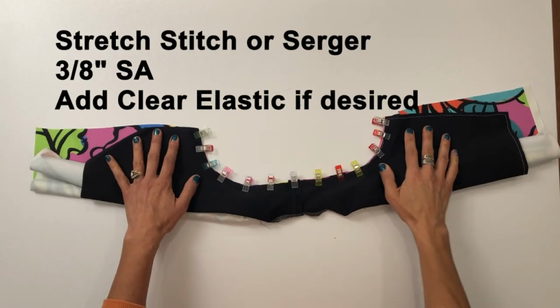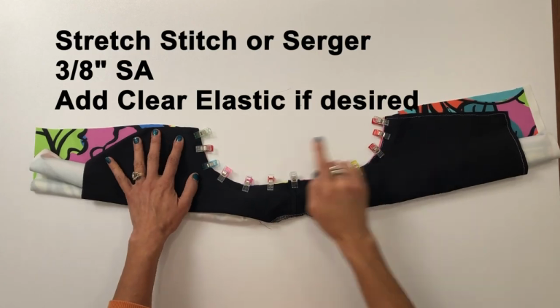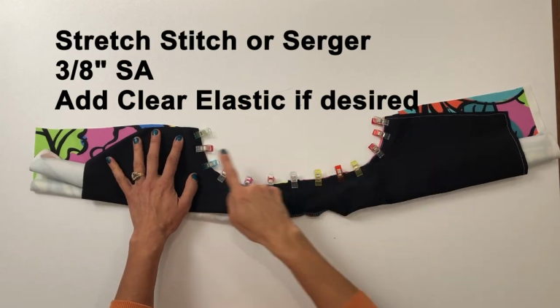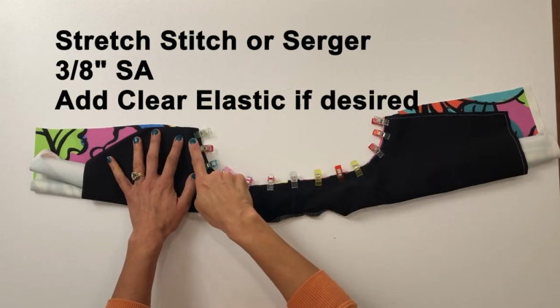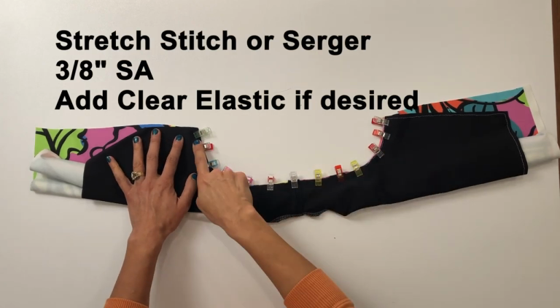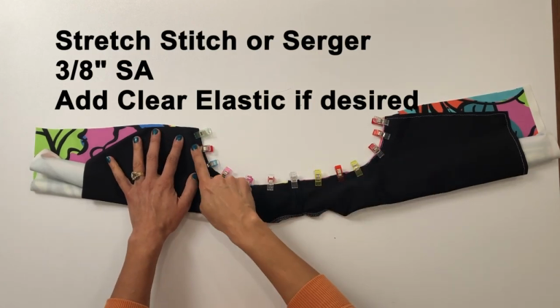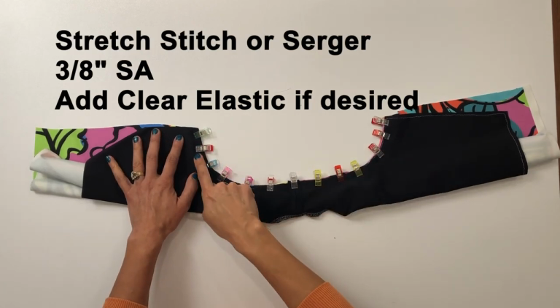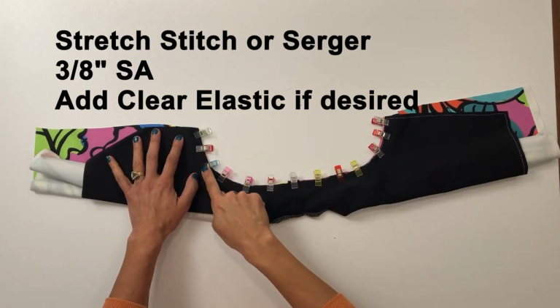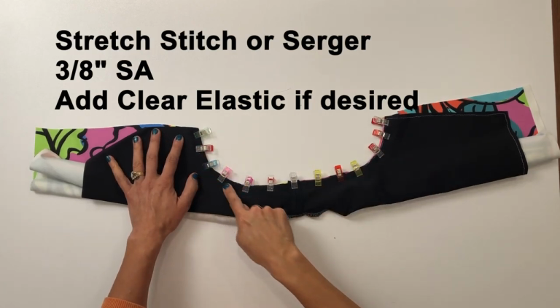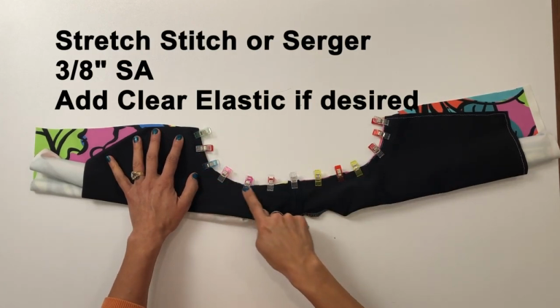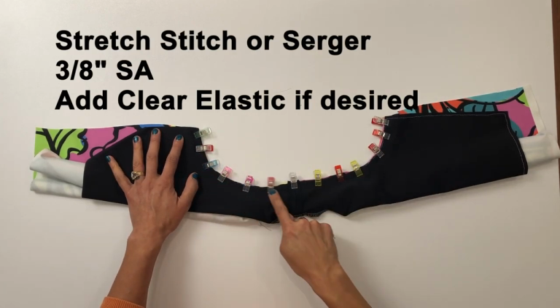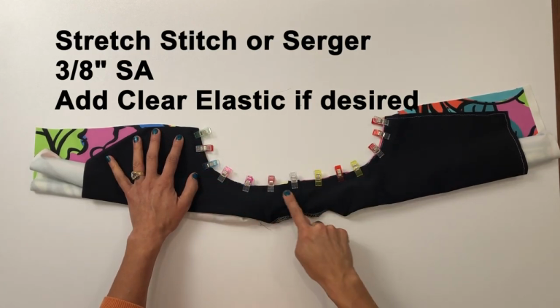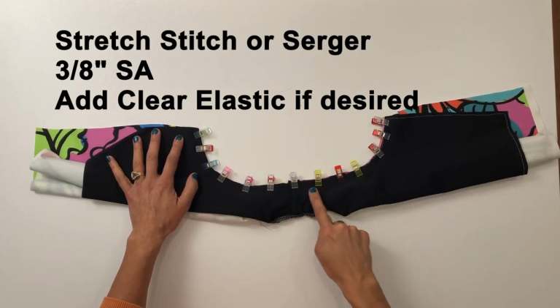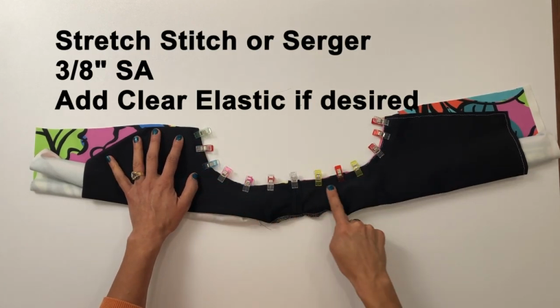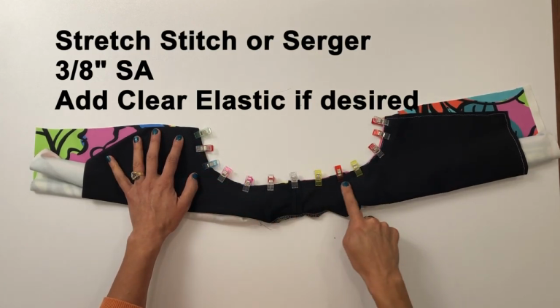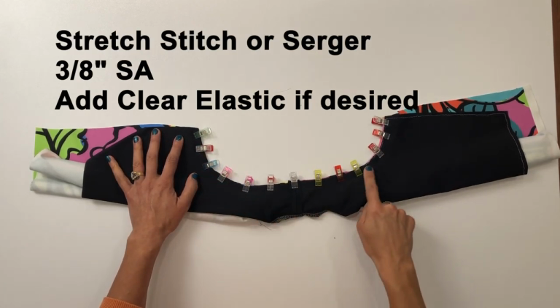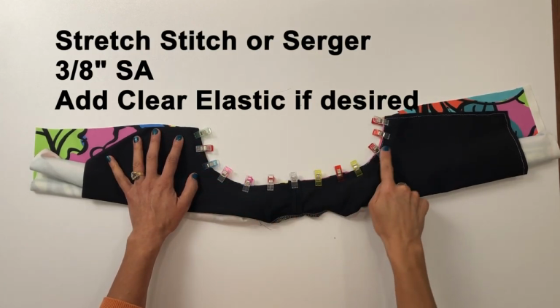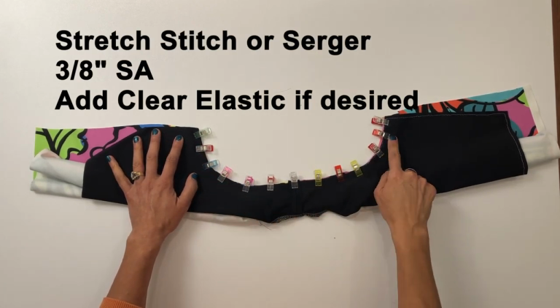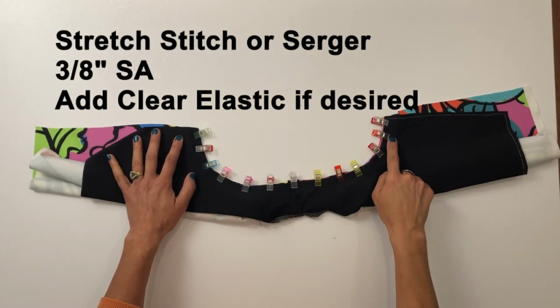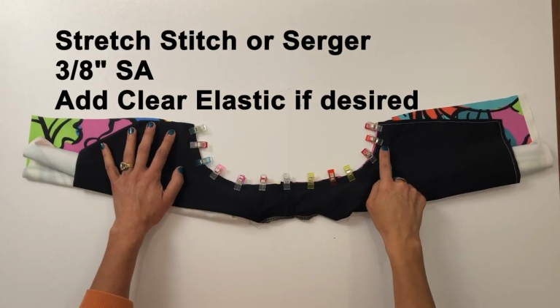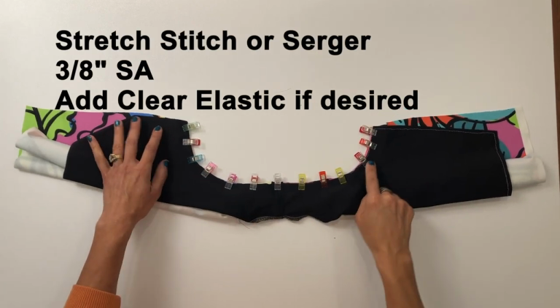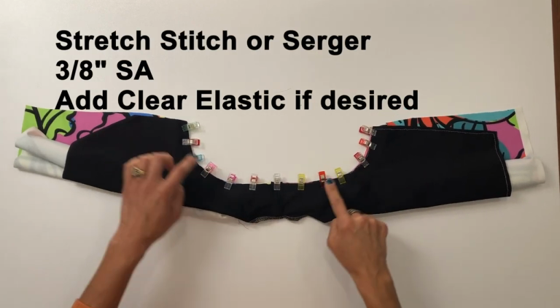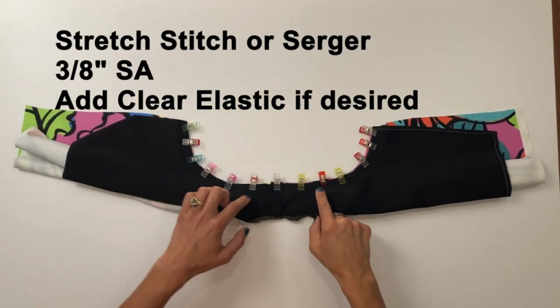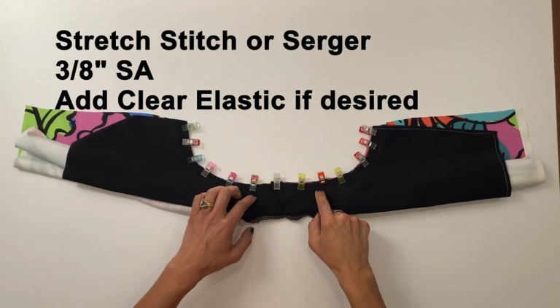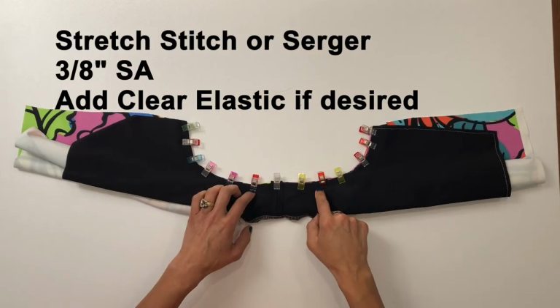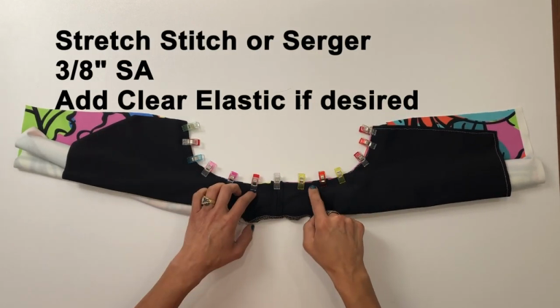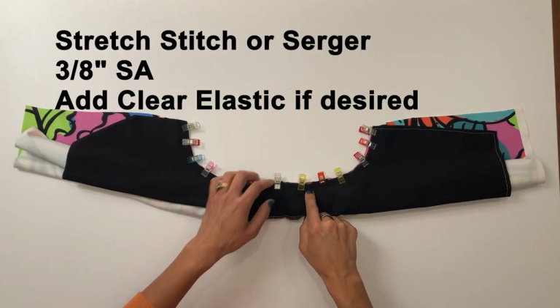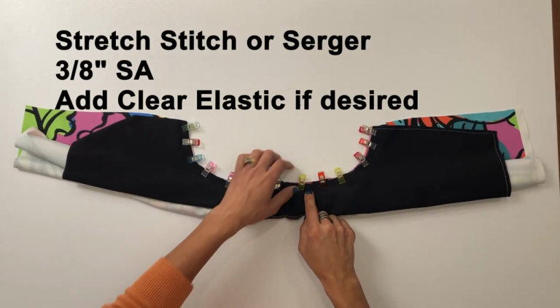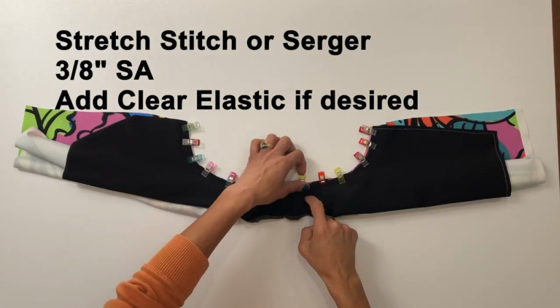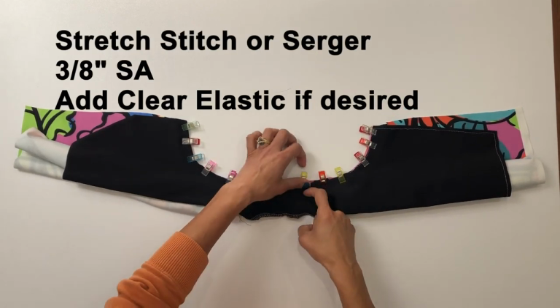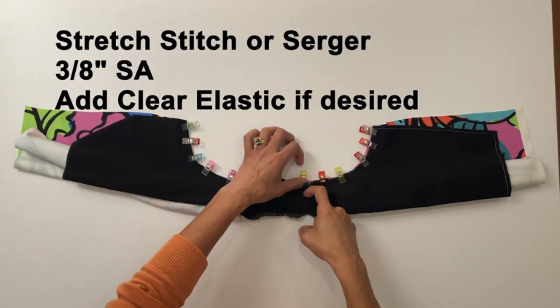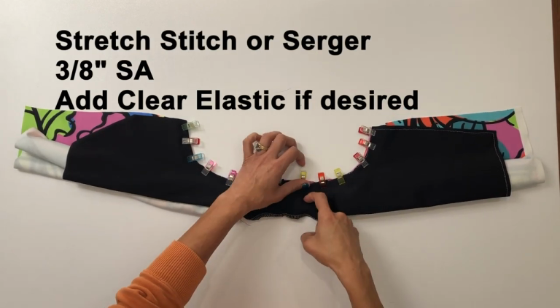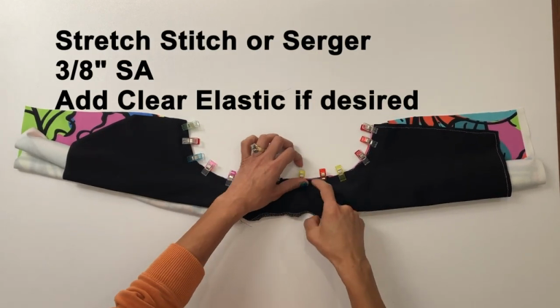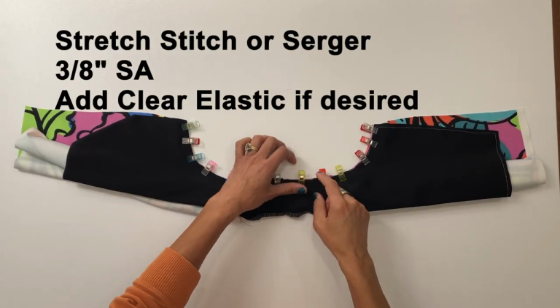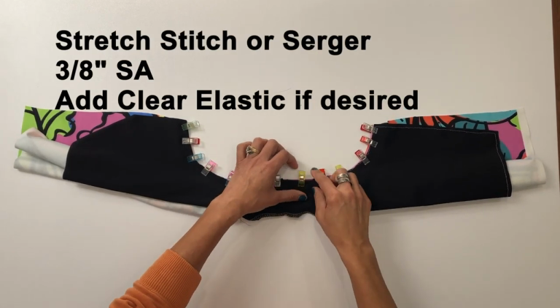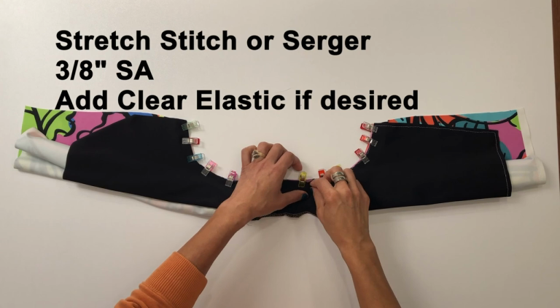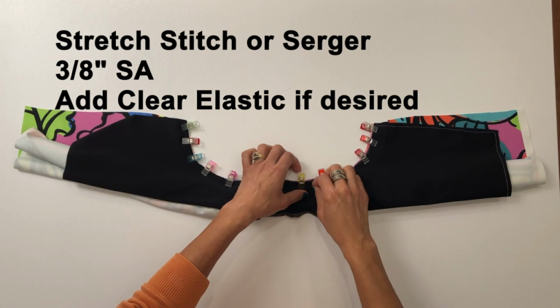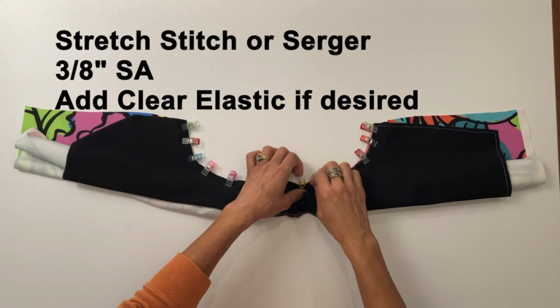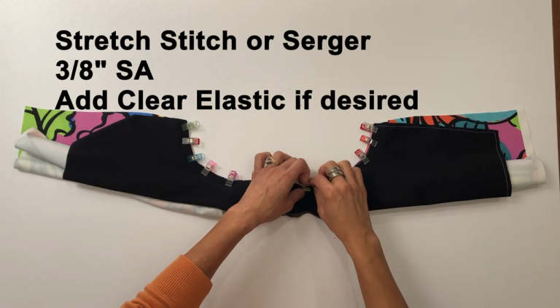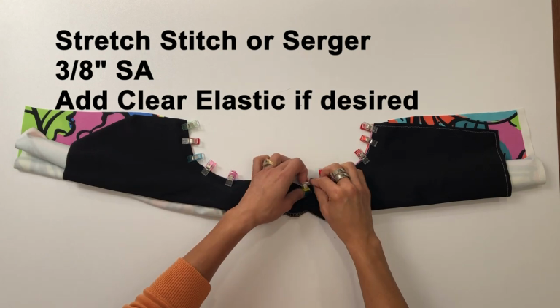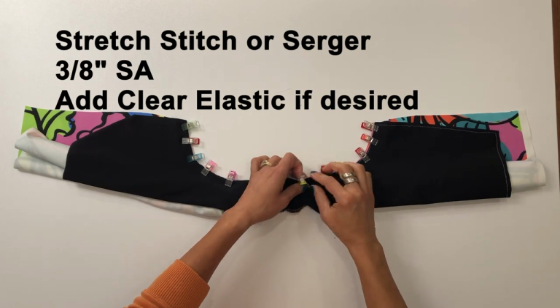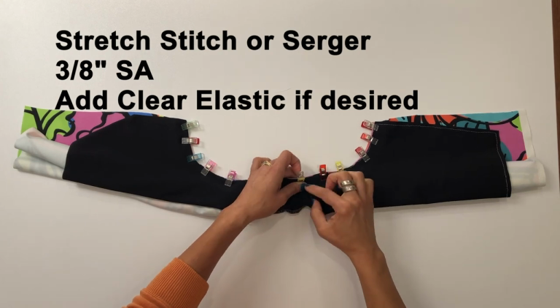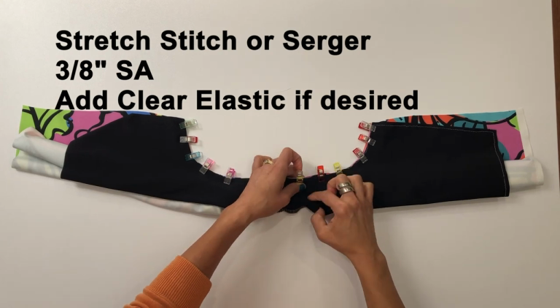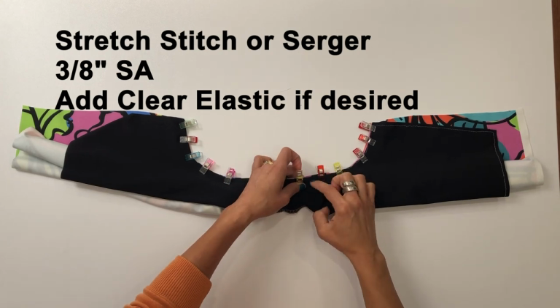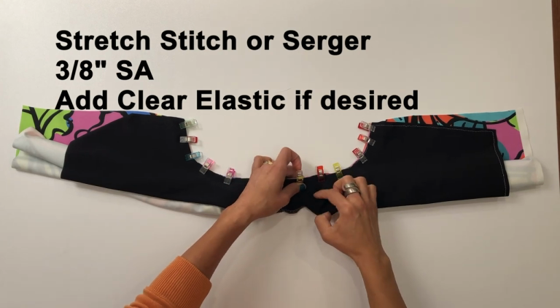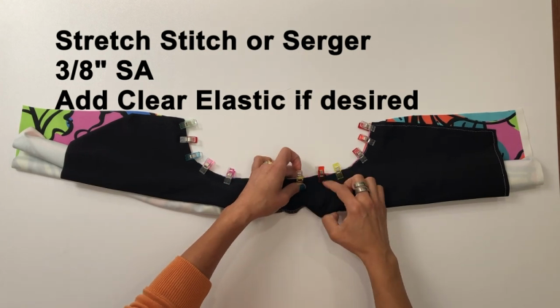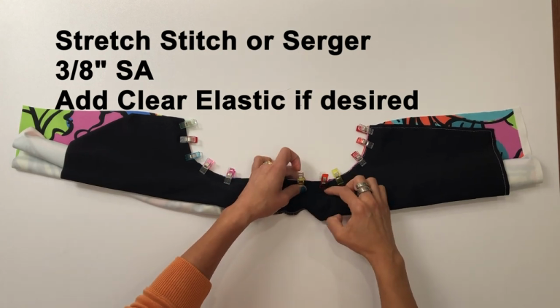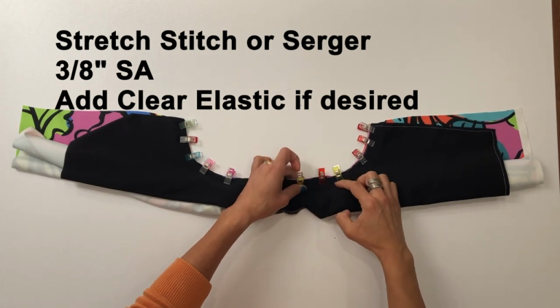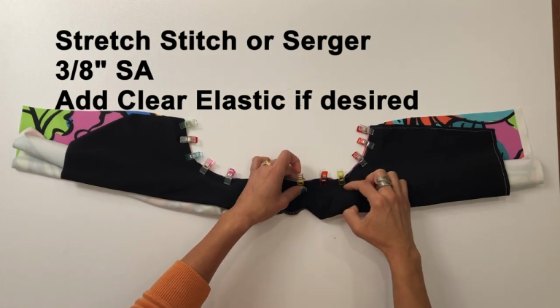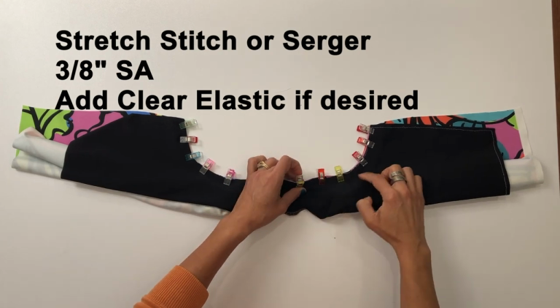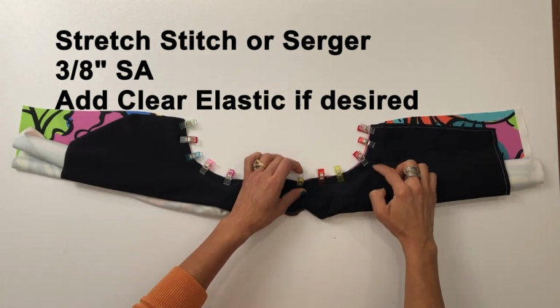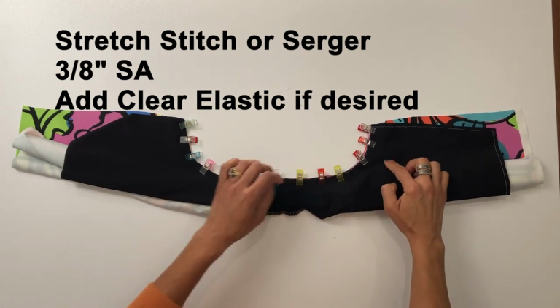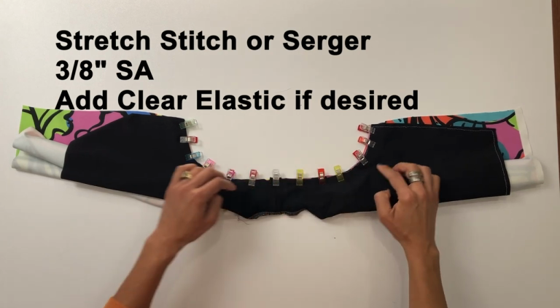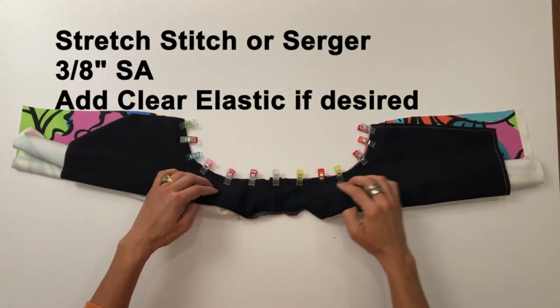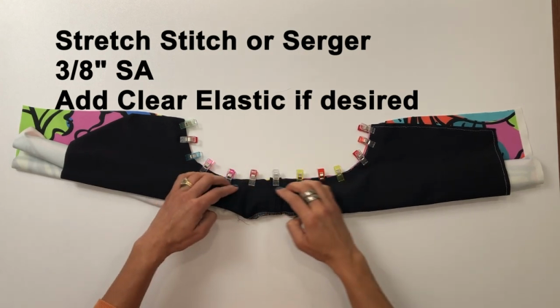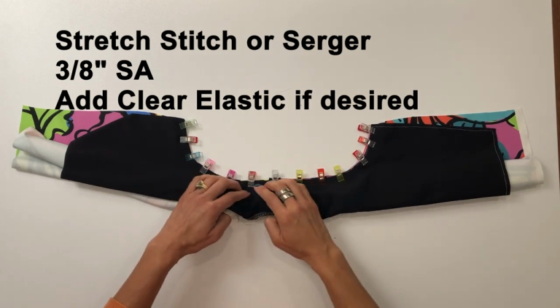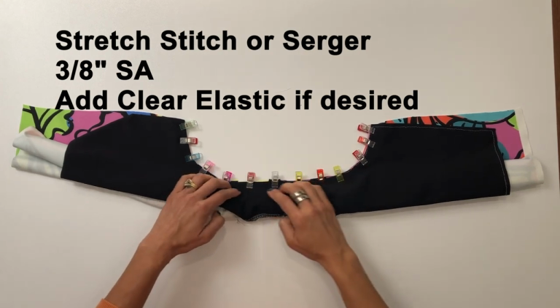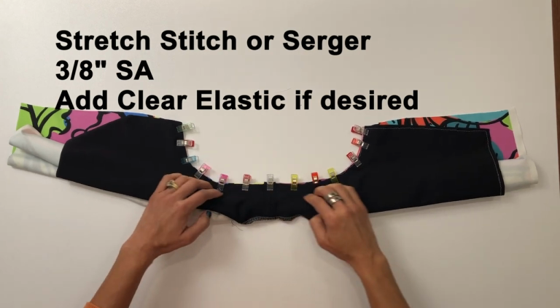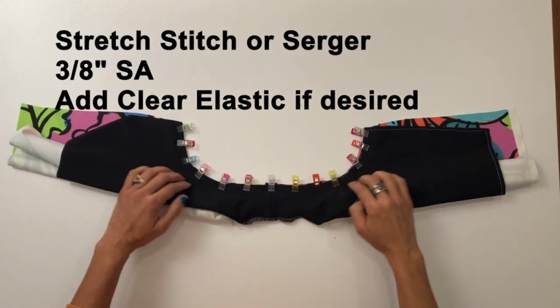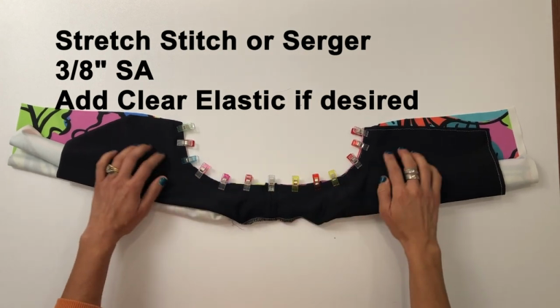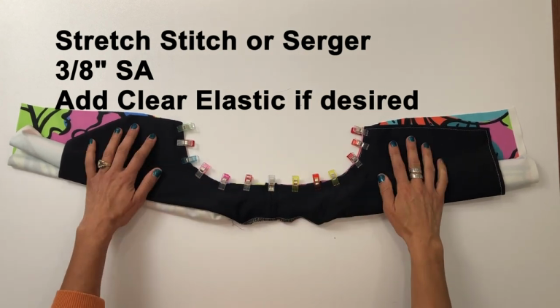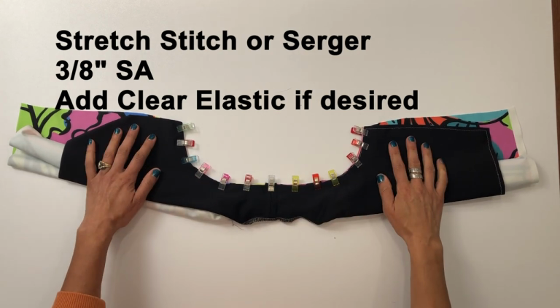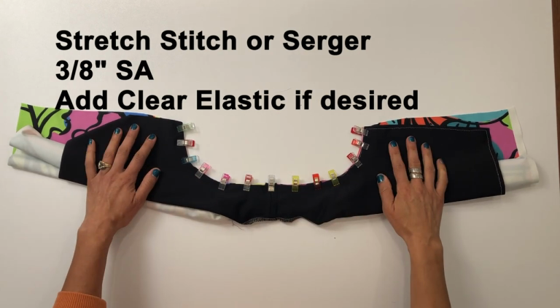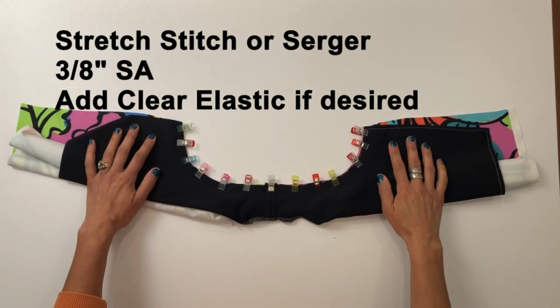Stitch with a stretch stitch or serger at a 3/8 inch seam allowance, and you can again add clear elastic if you'd like.